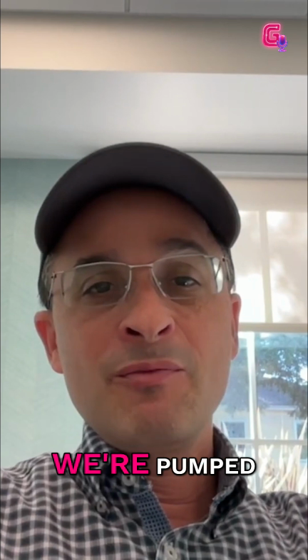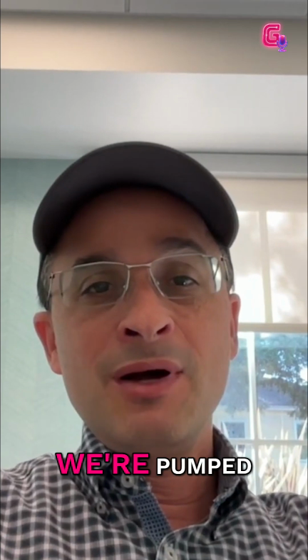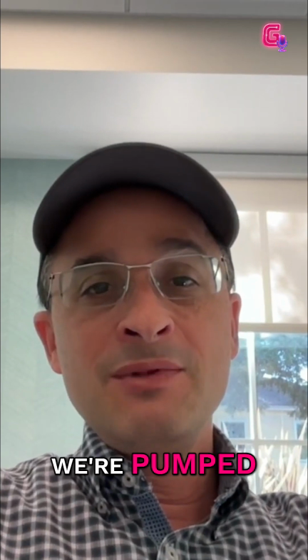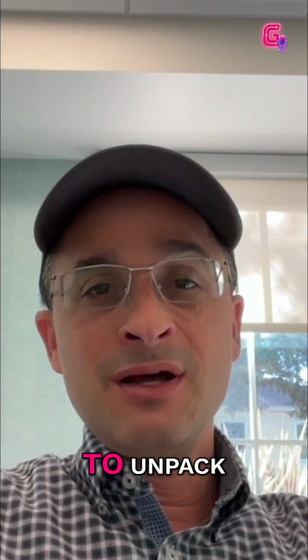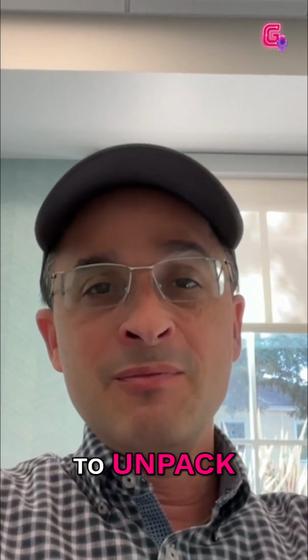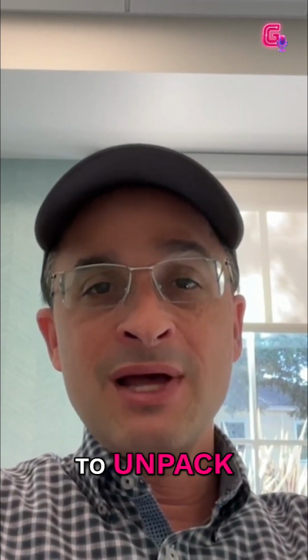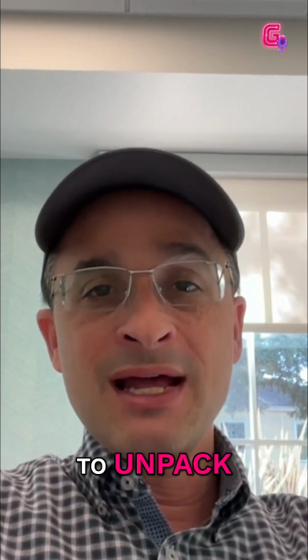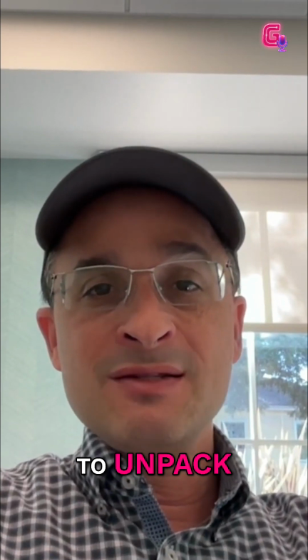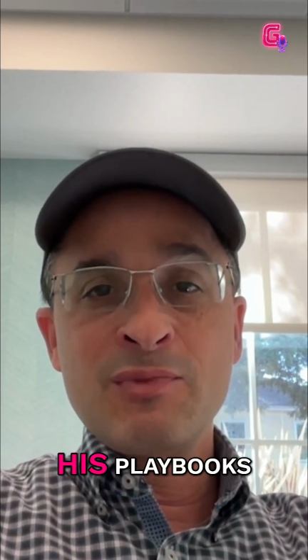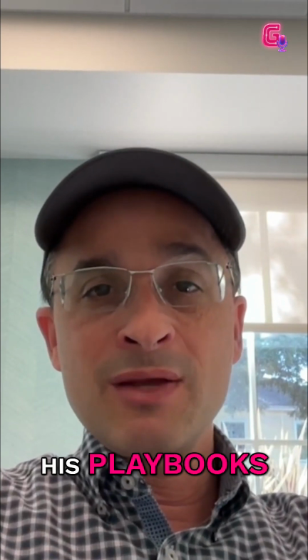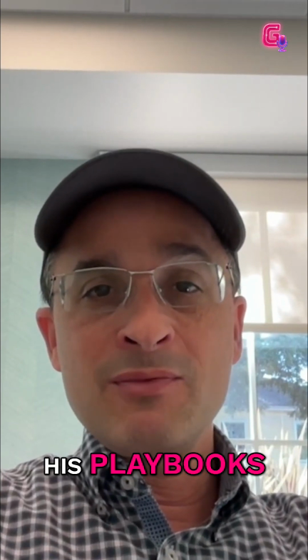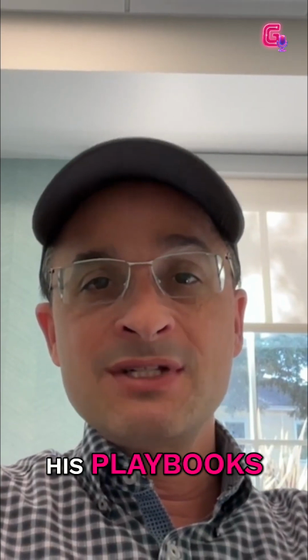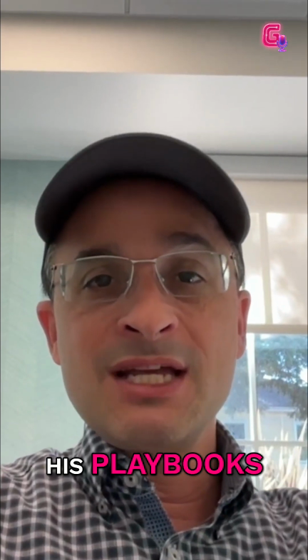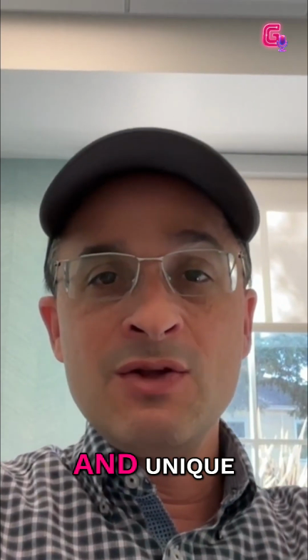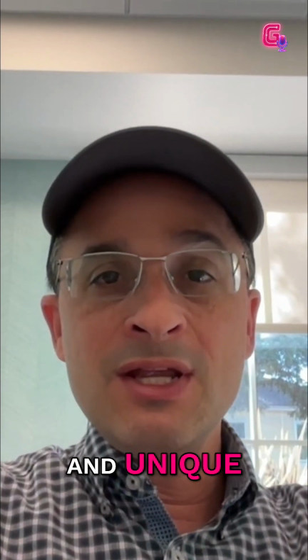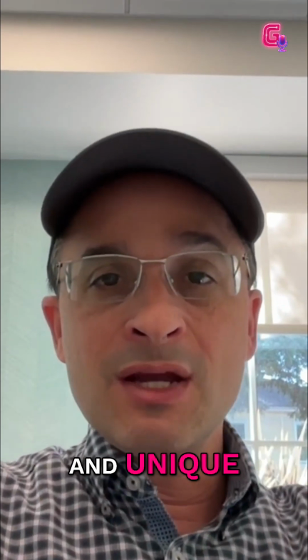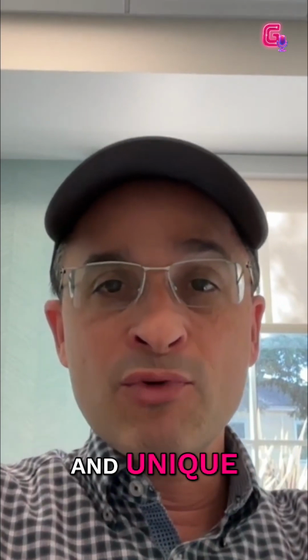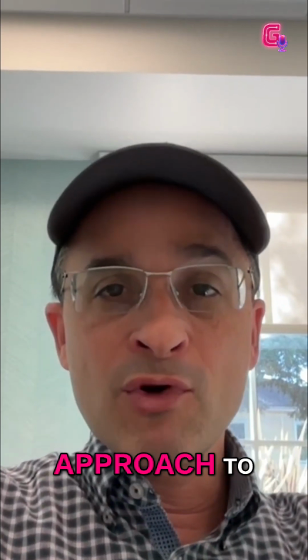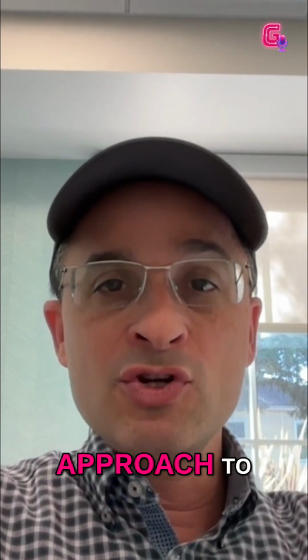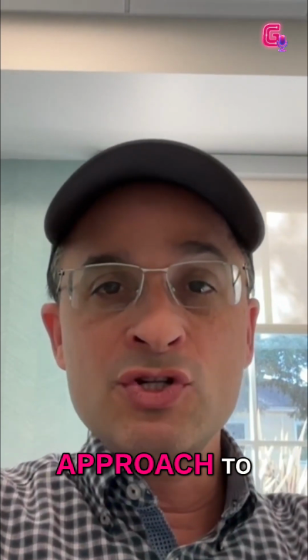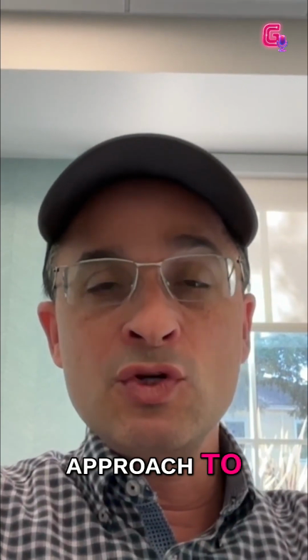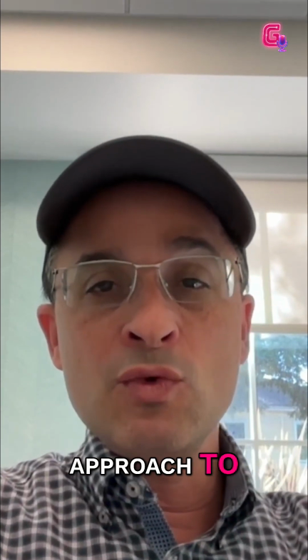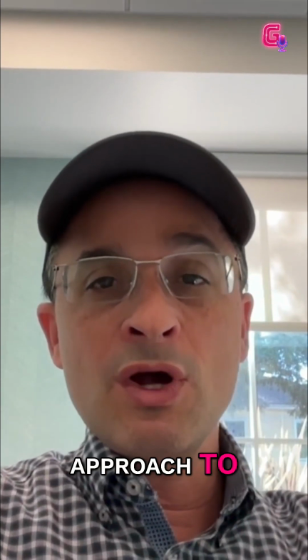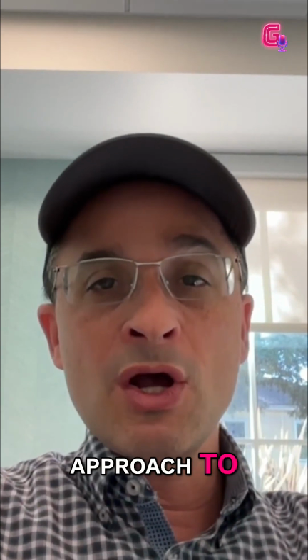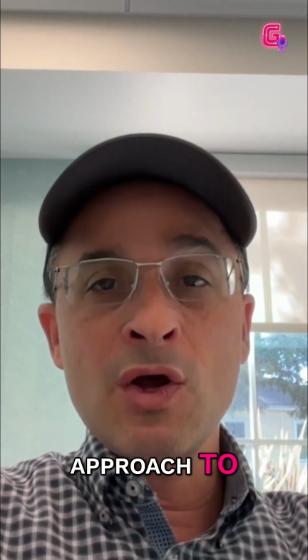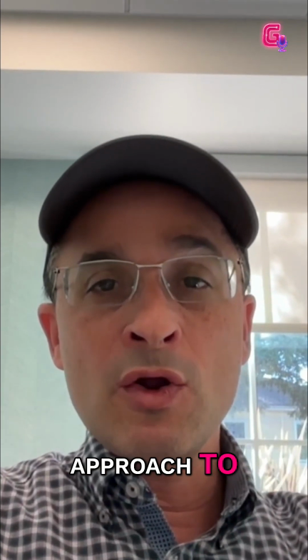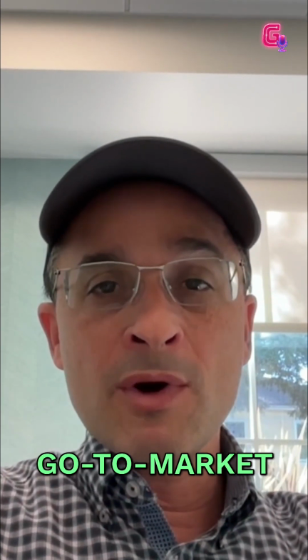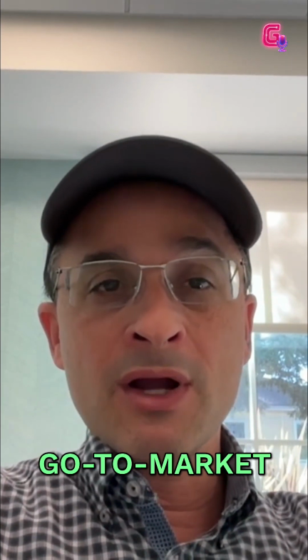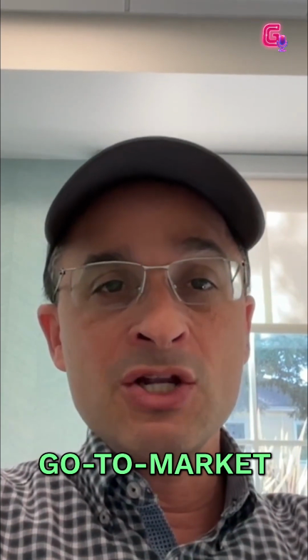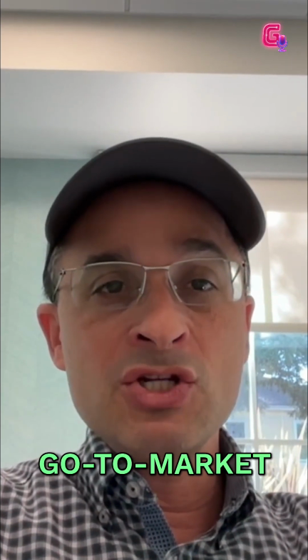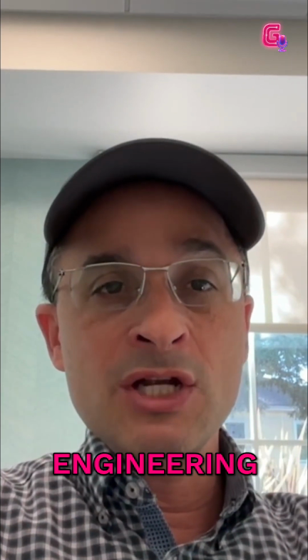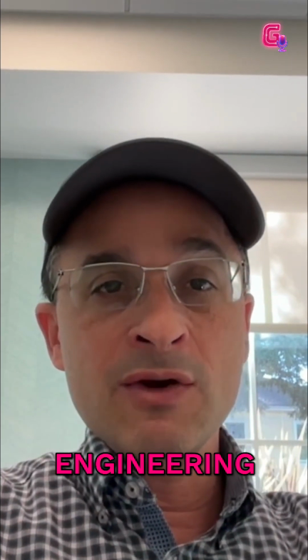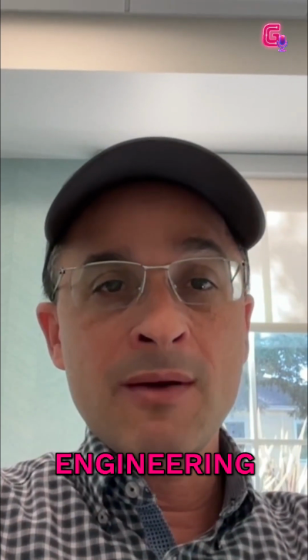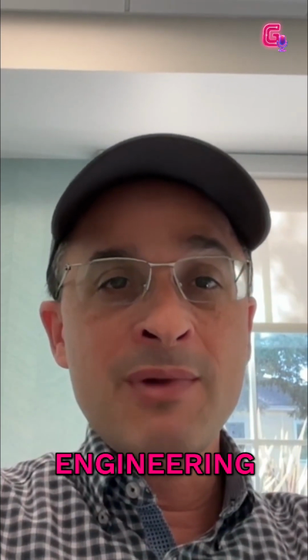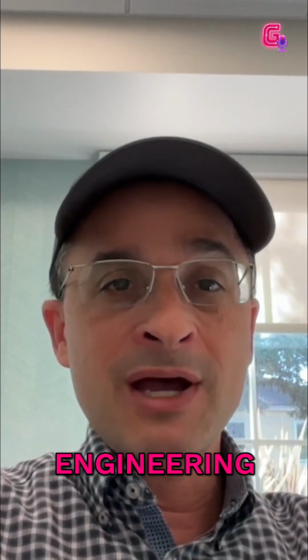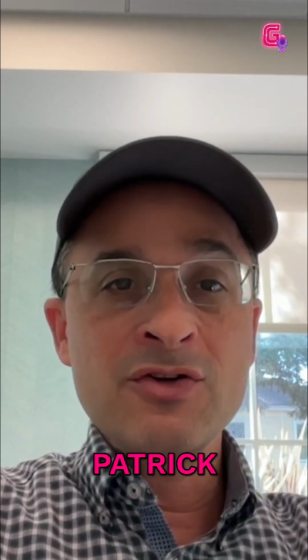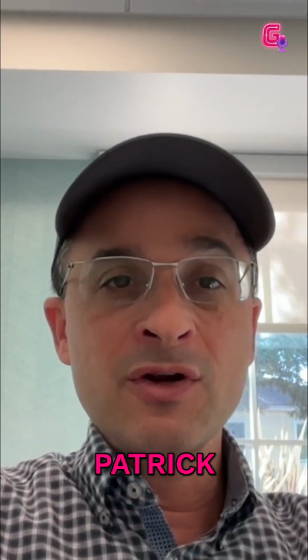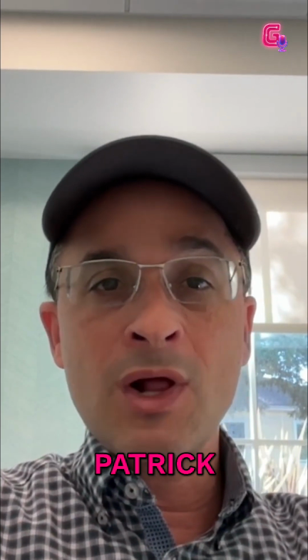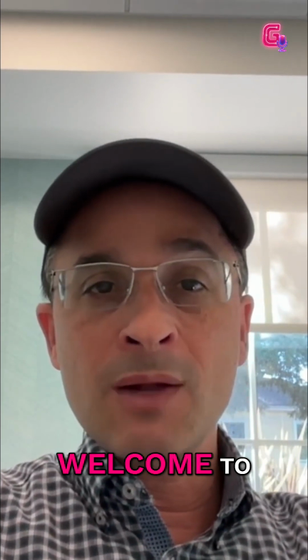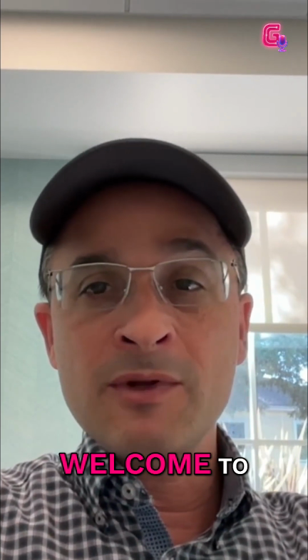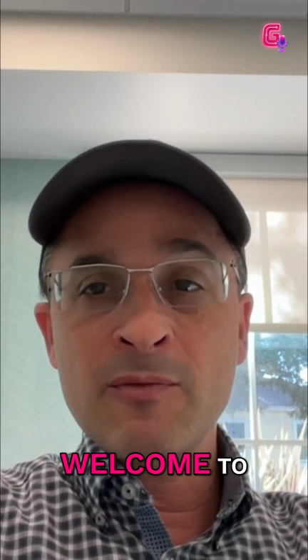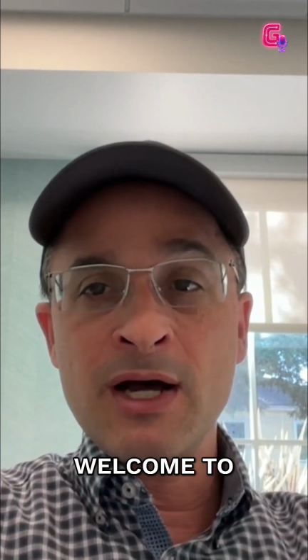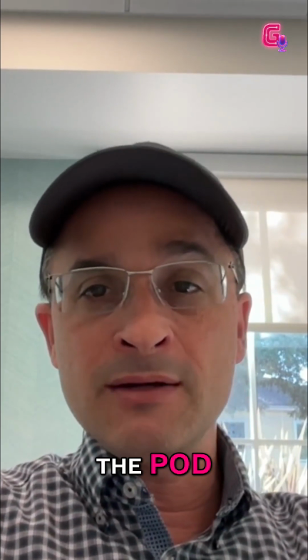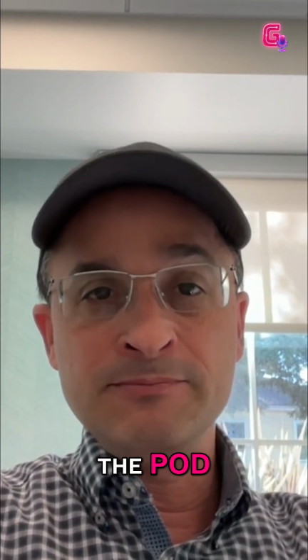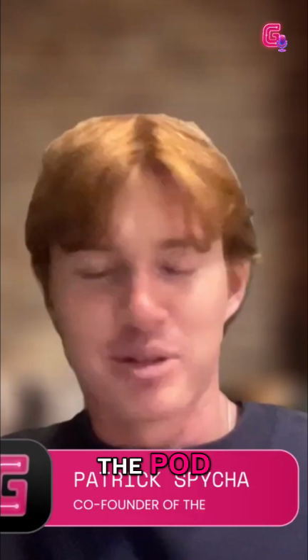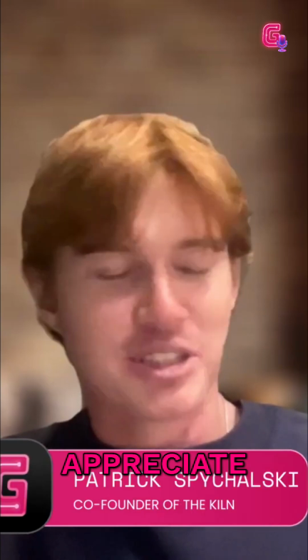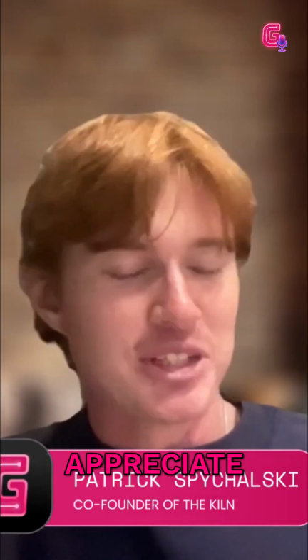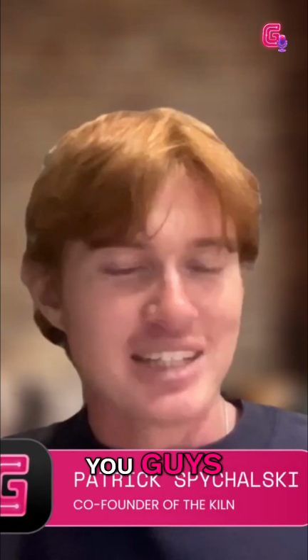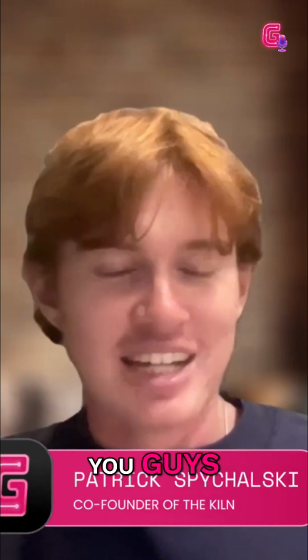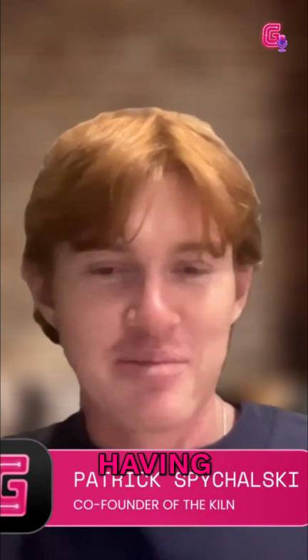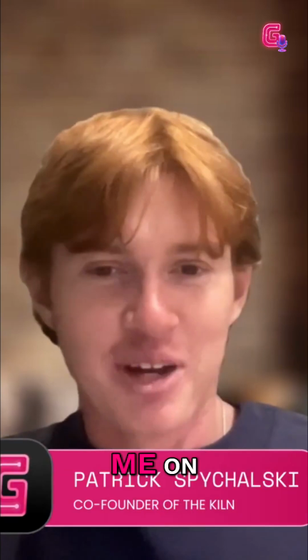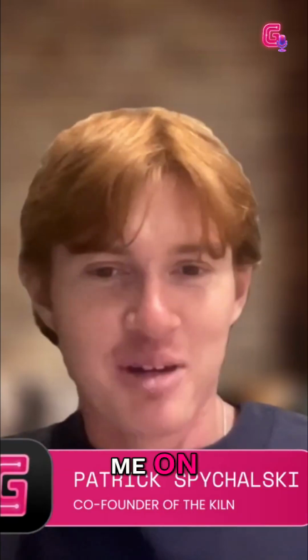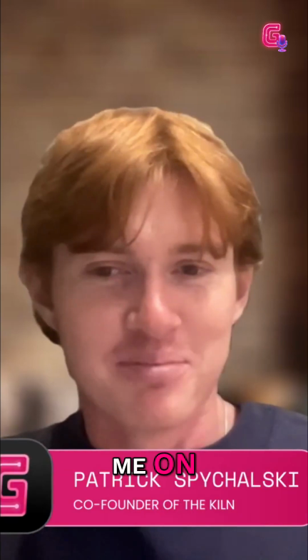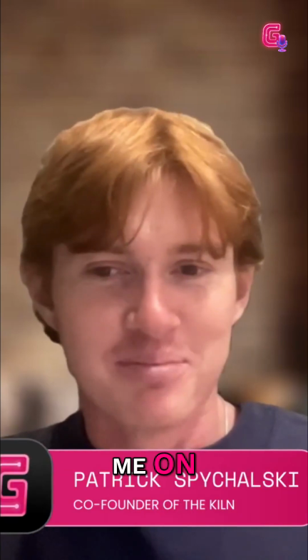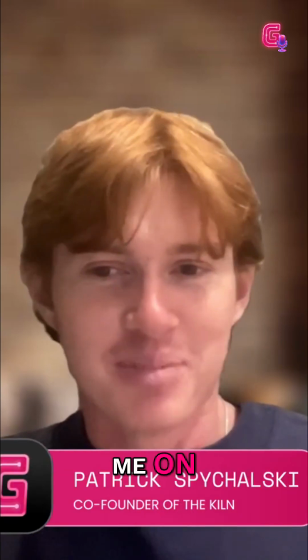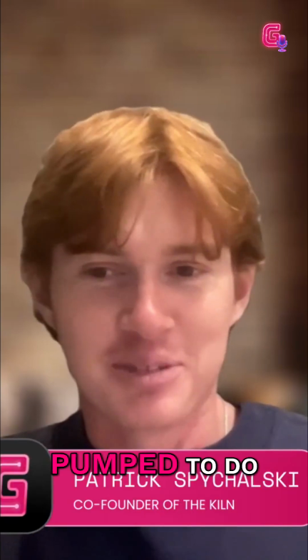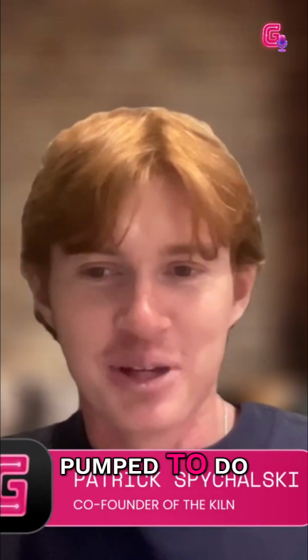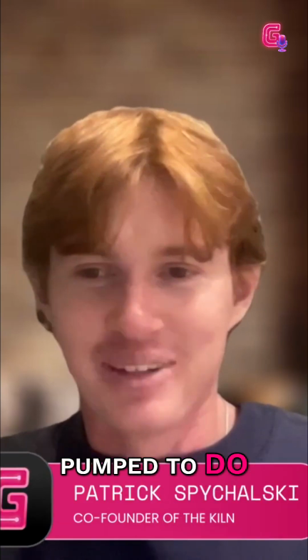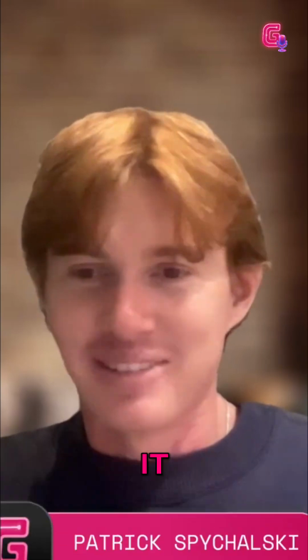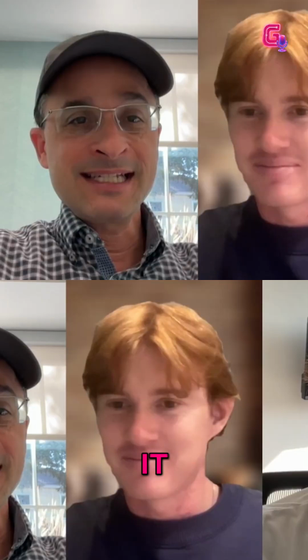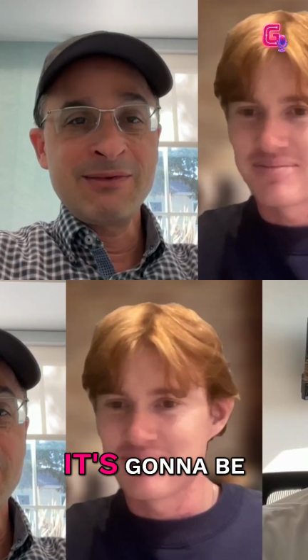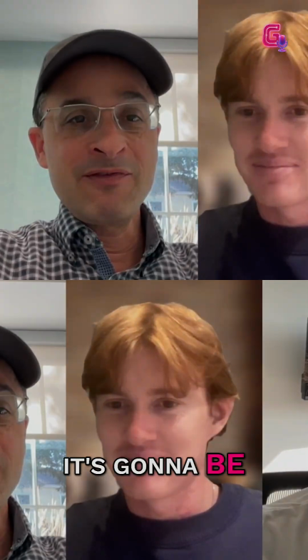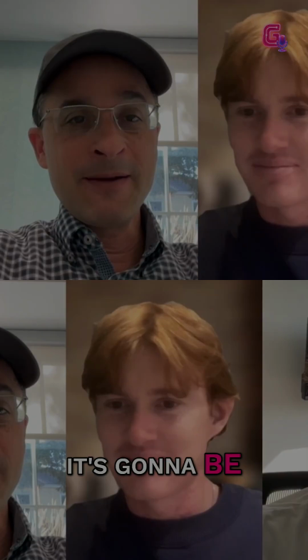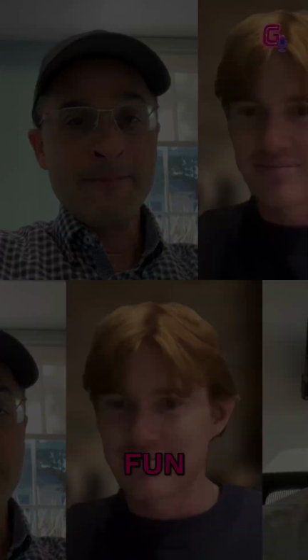We're pumped to unpack his playbooks and unique approach to go-to-market engineering. Patrick, welcome to the pod. Appreciate you guys having me on. Pumped to do it. It's going to be fun.